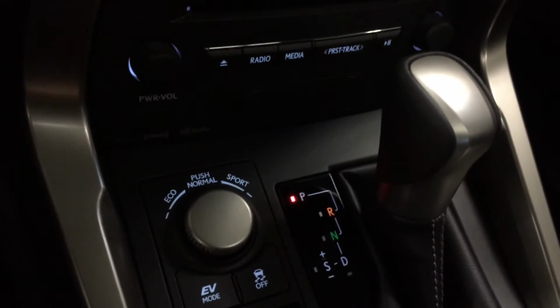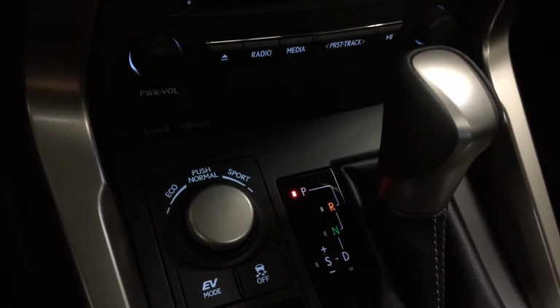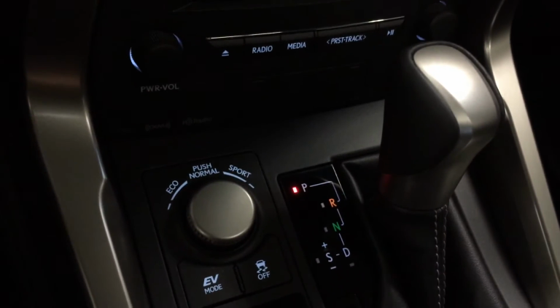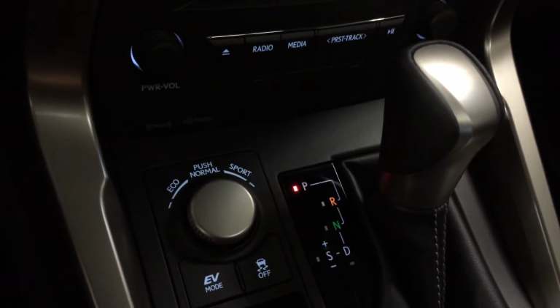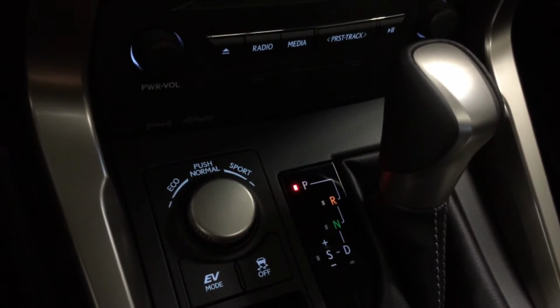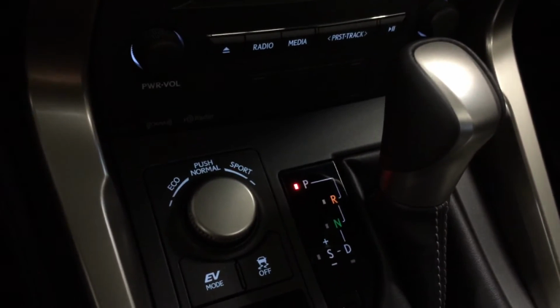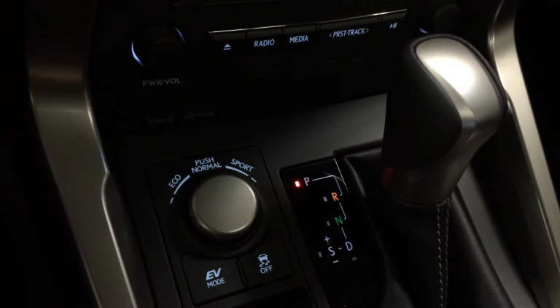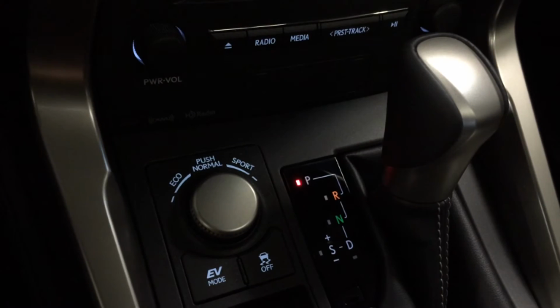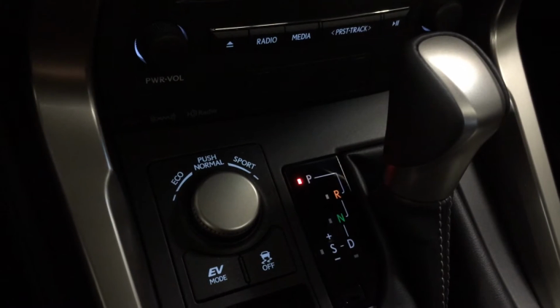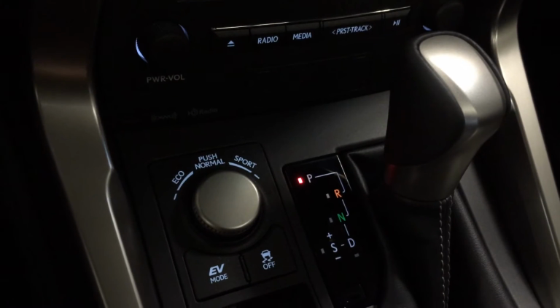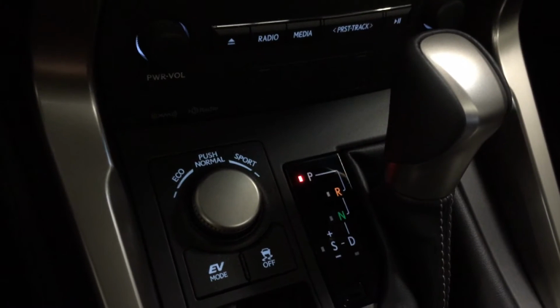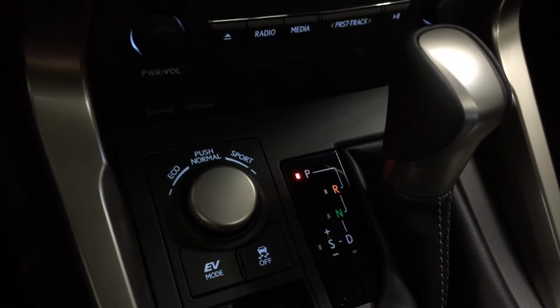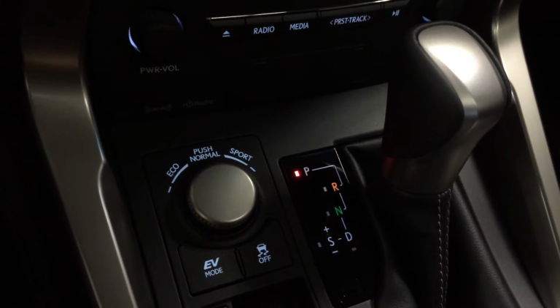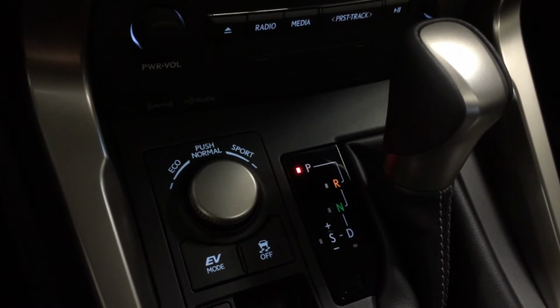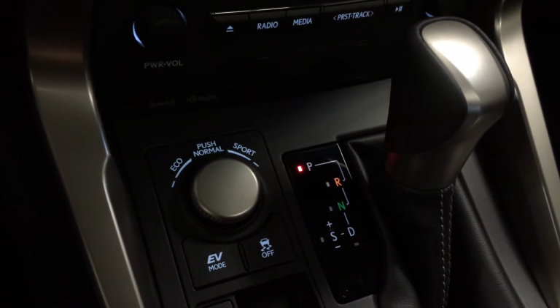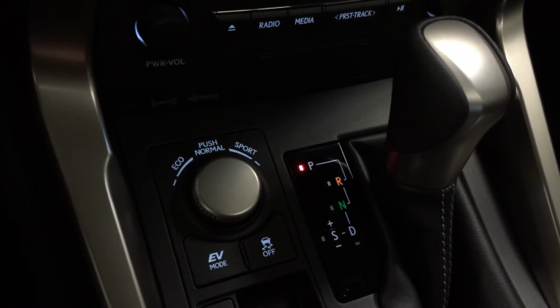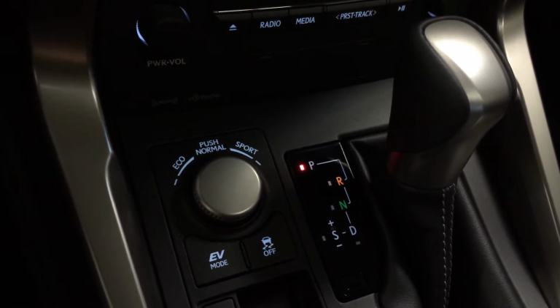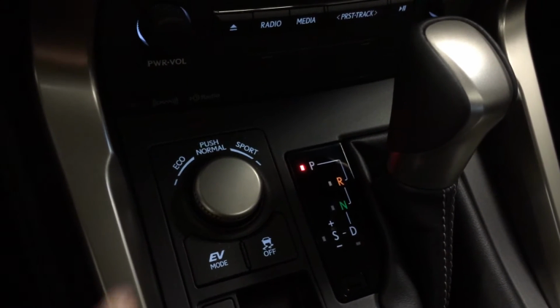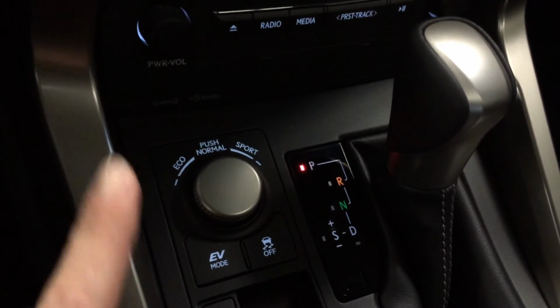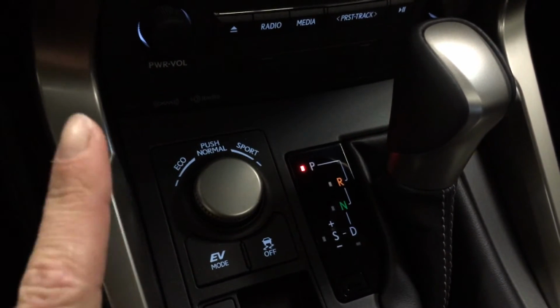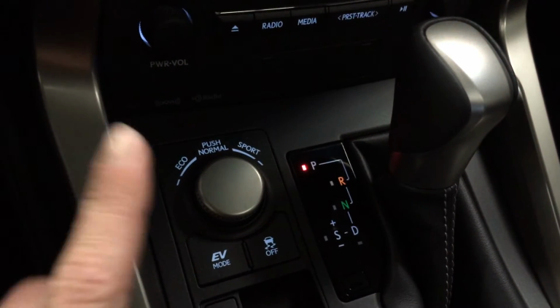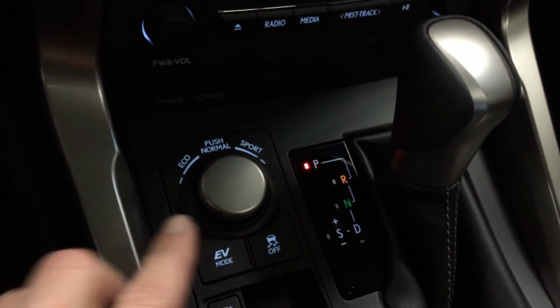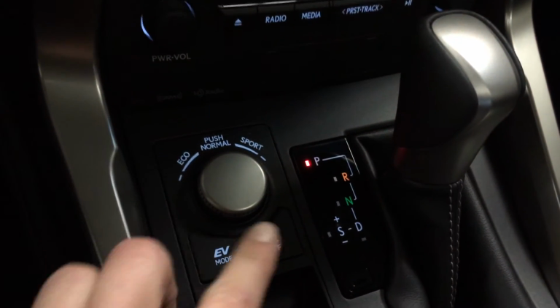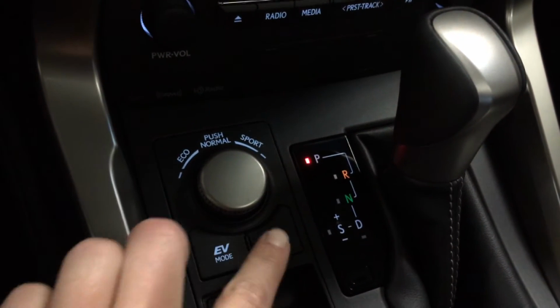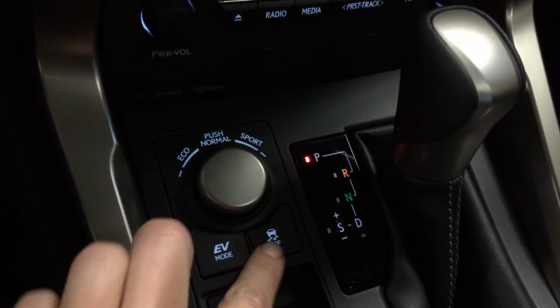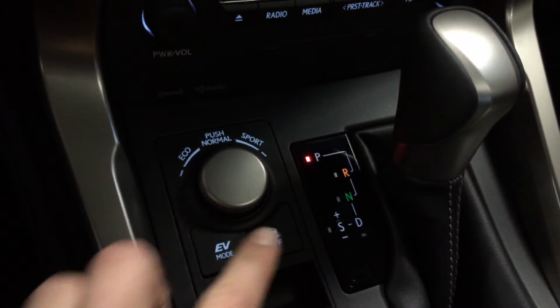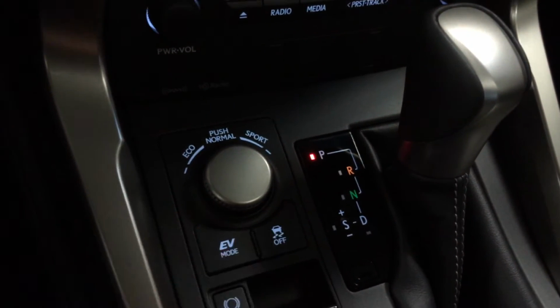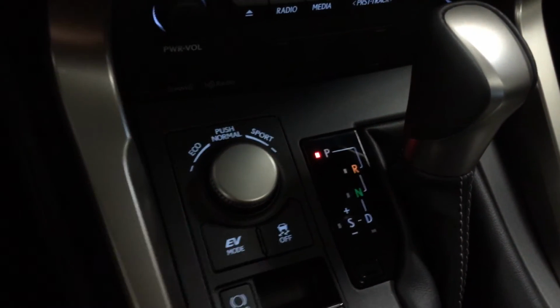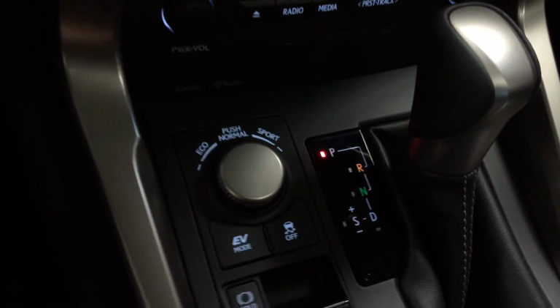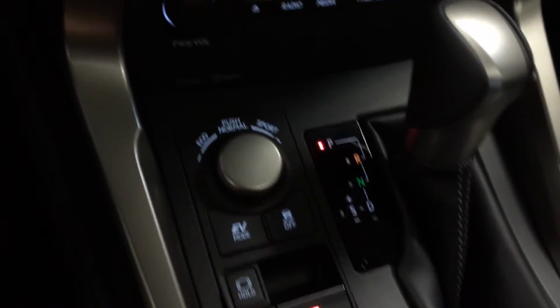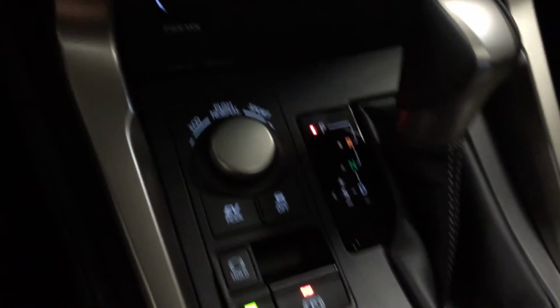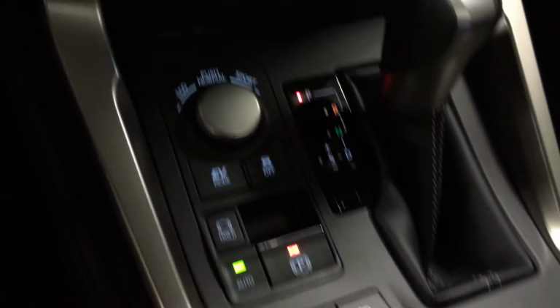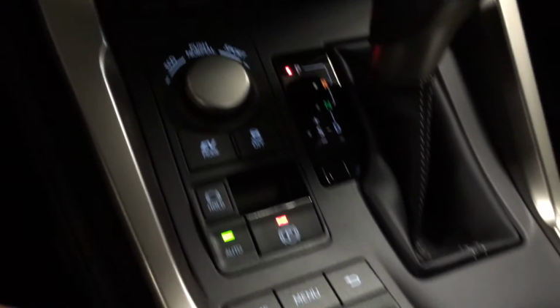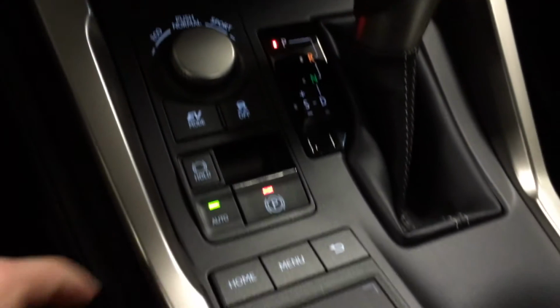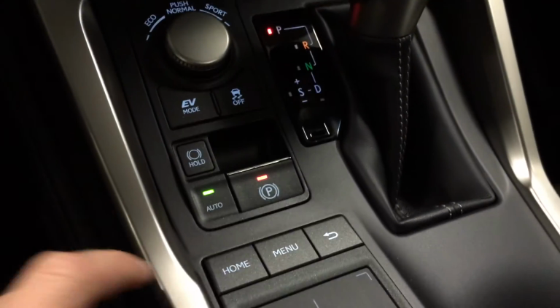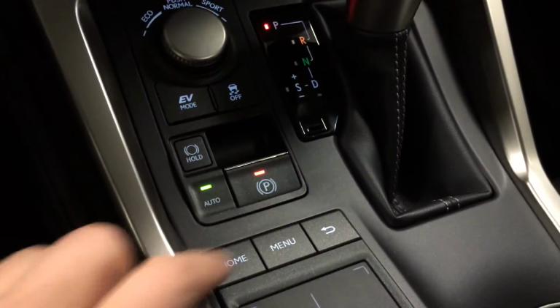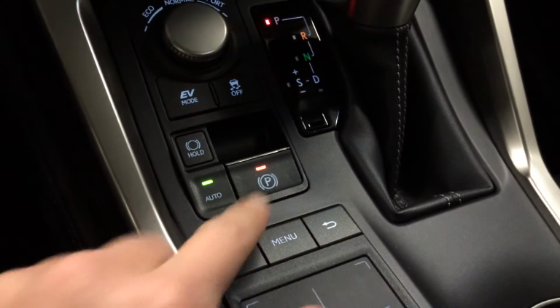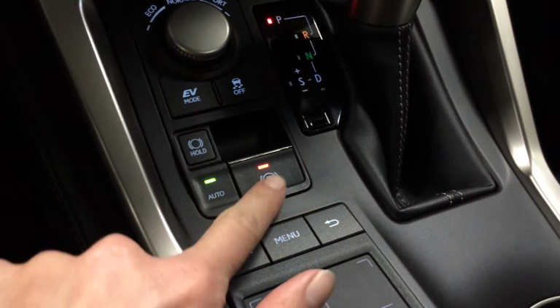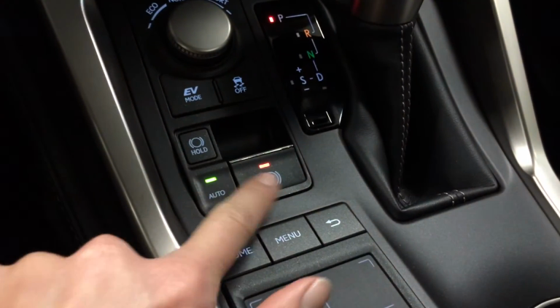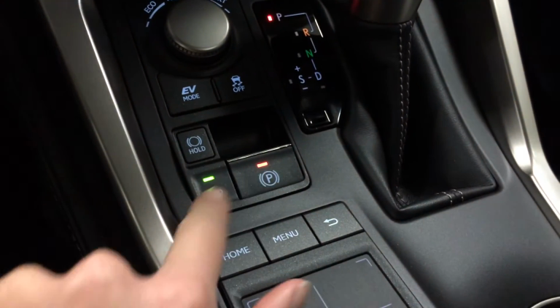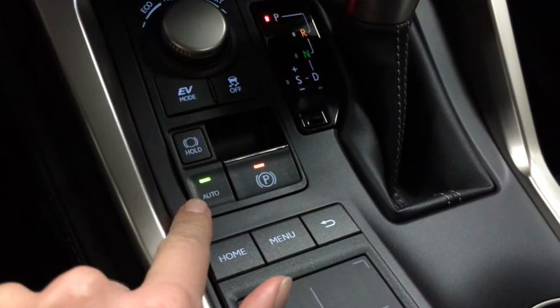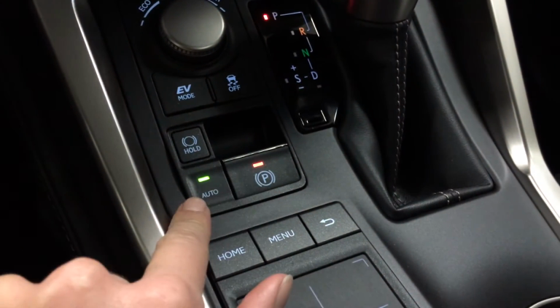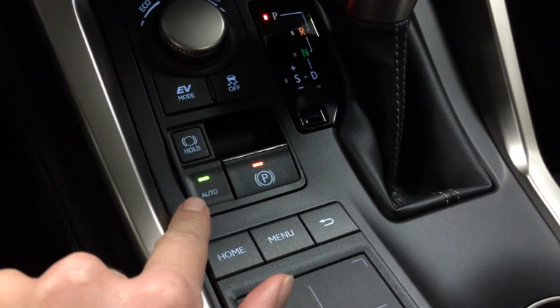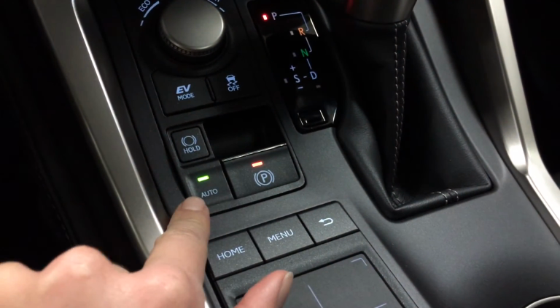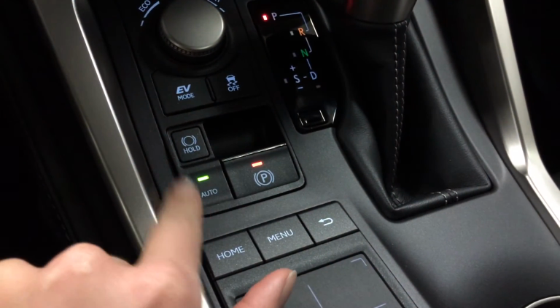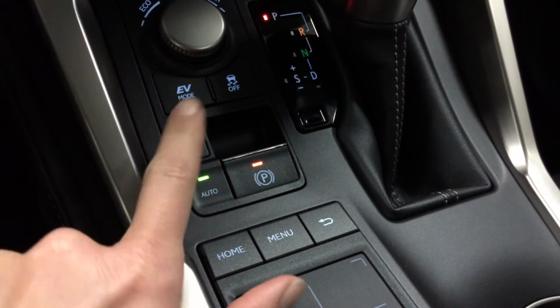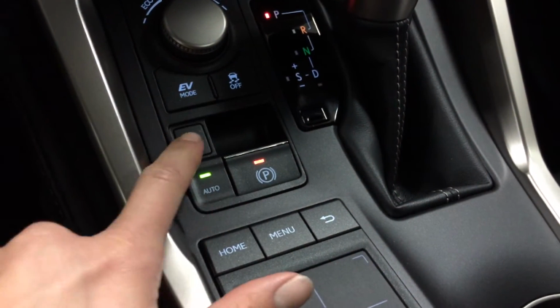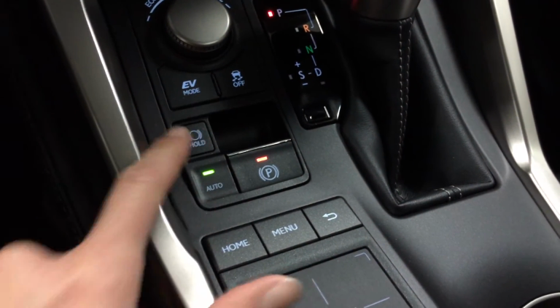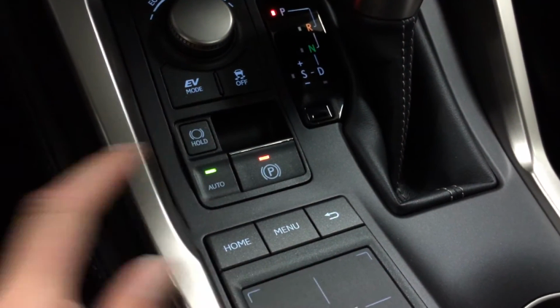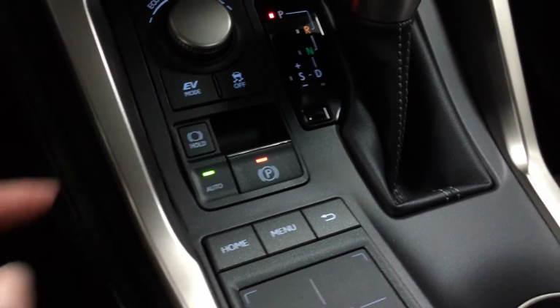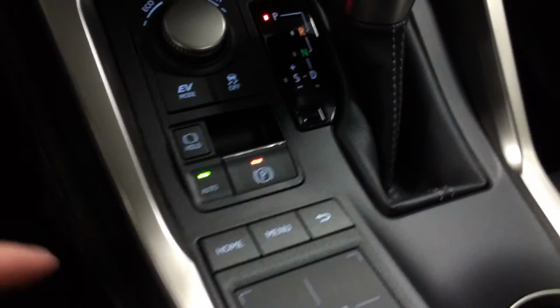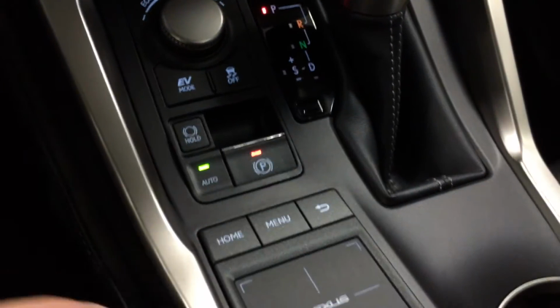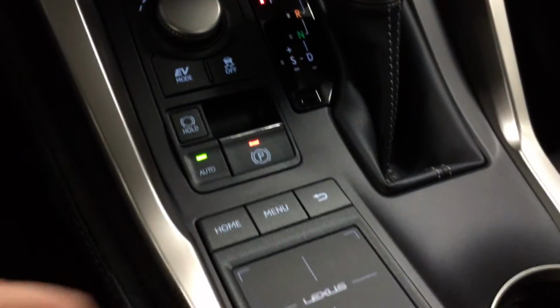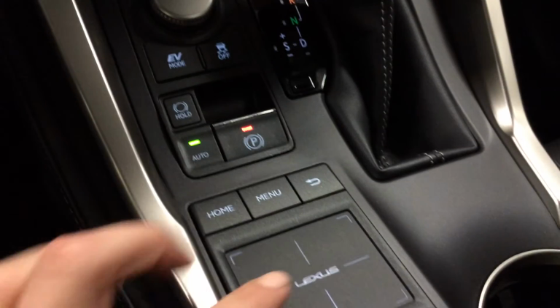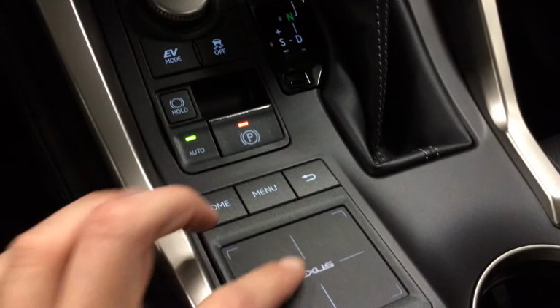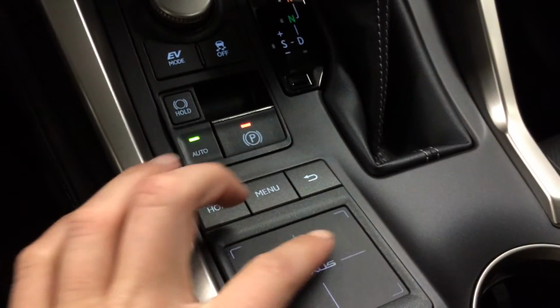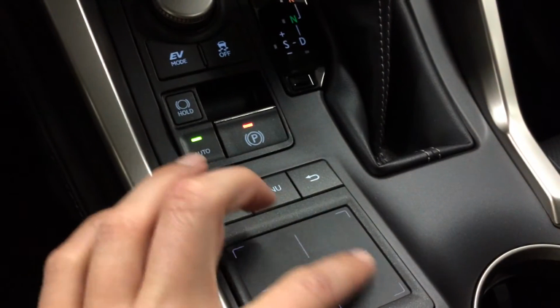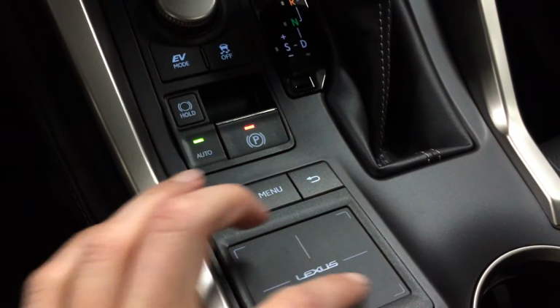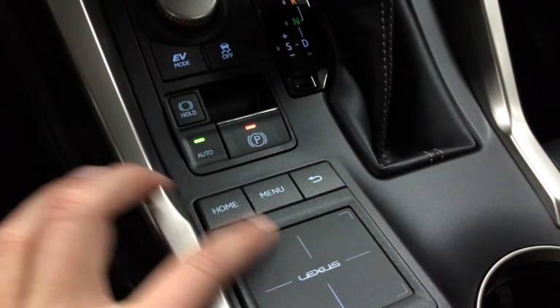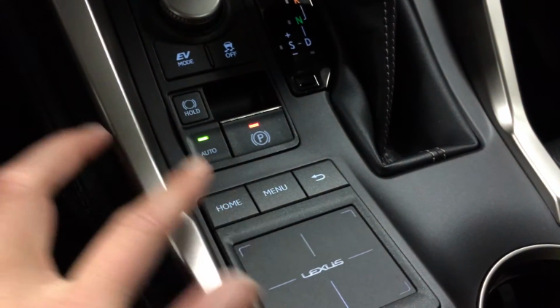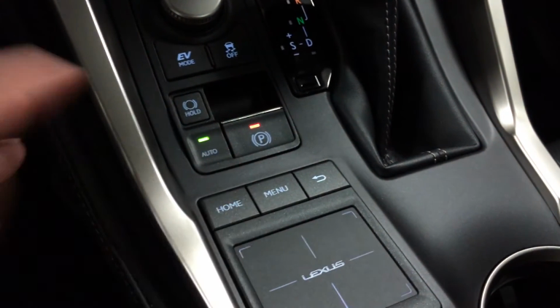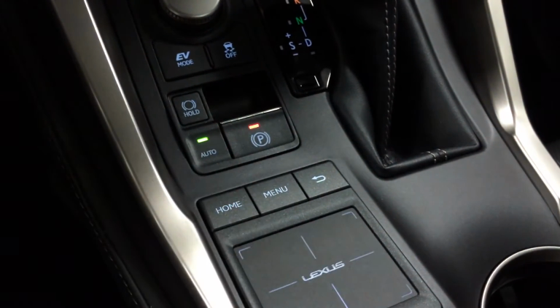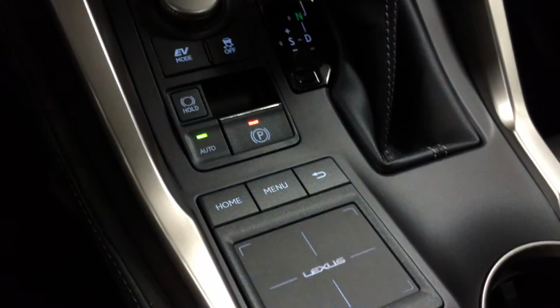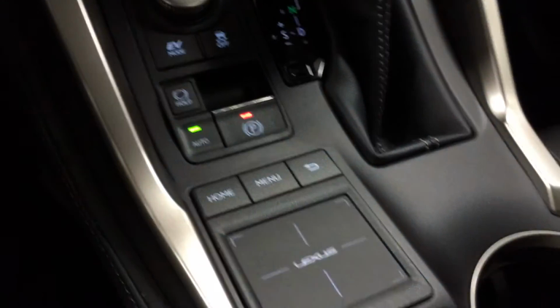Eco, normal, sport, and EV drive modes. Traction control. Electronic park brake with a brake hold. We have the Lexus track pad.